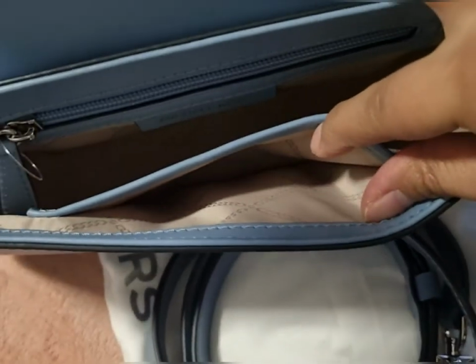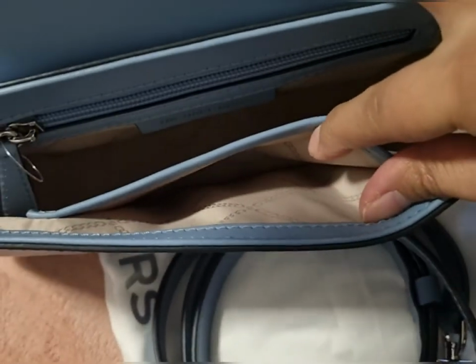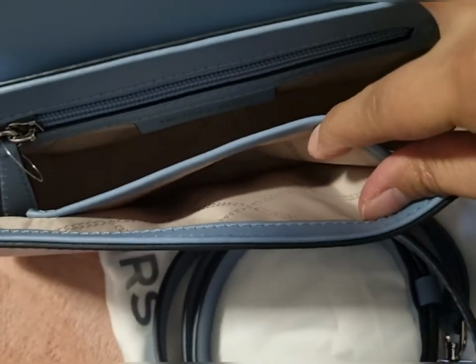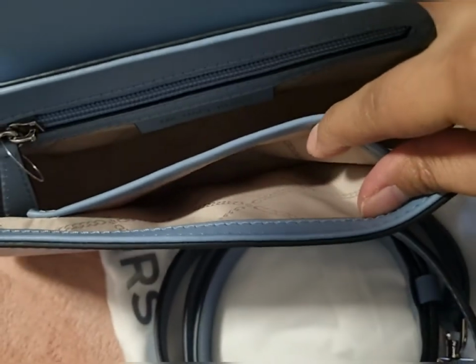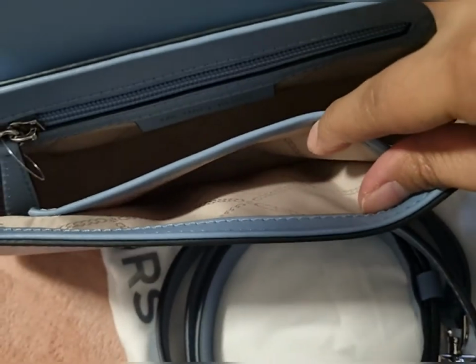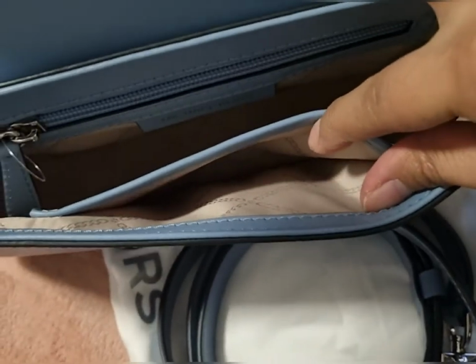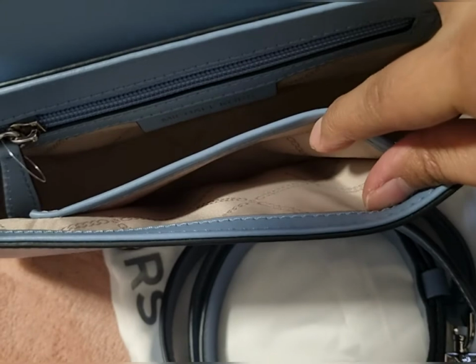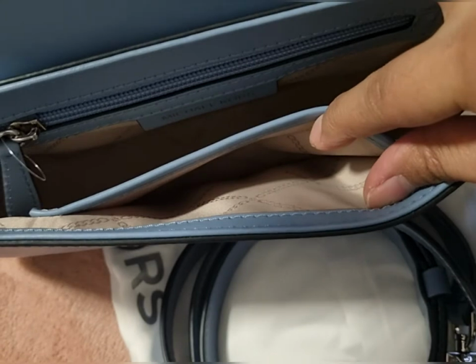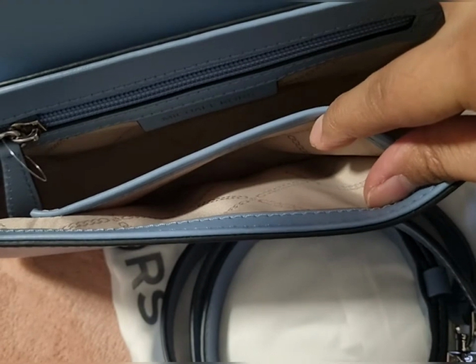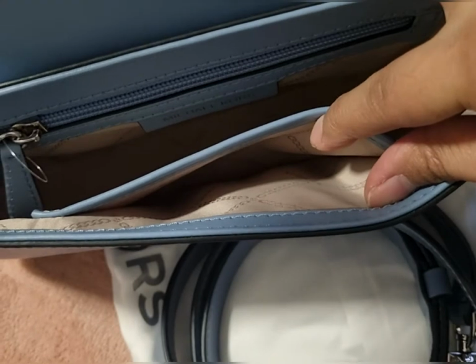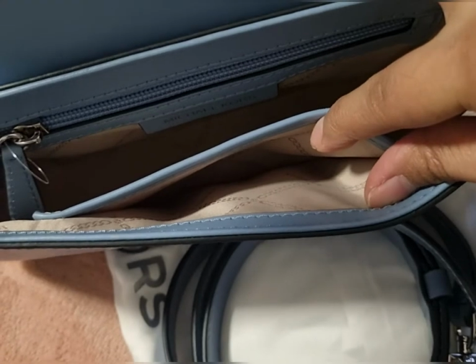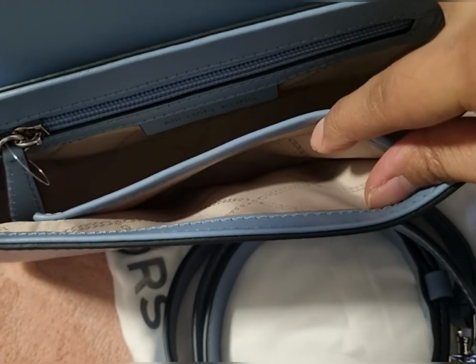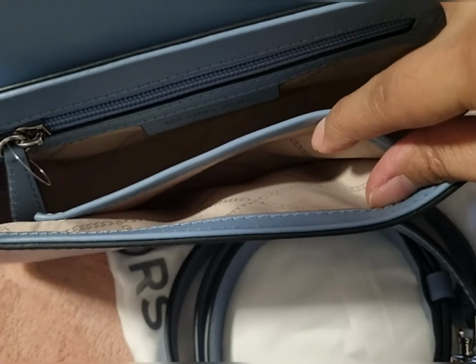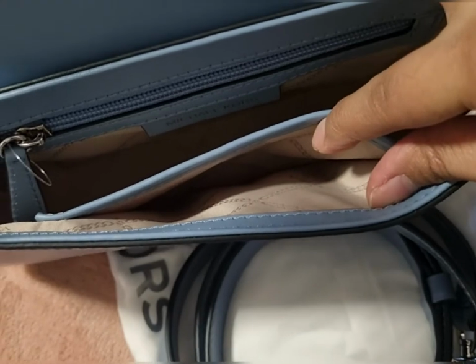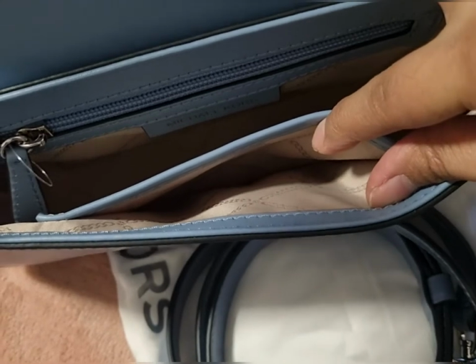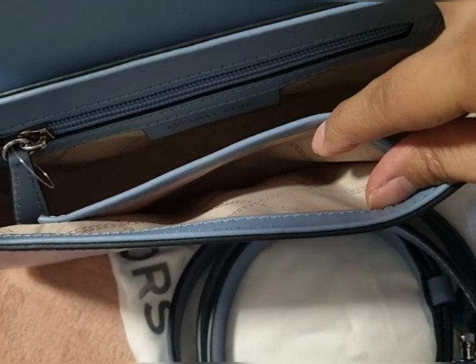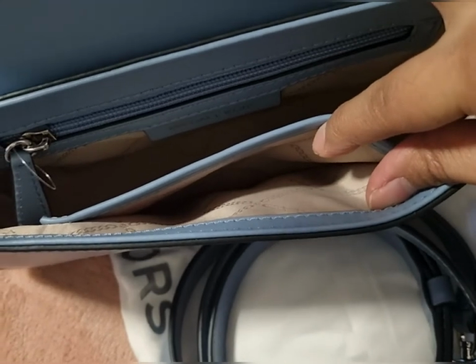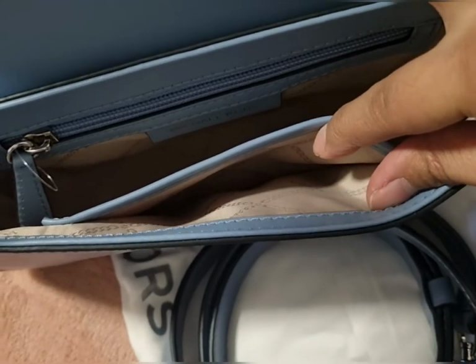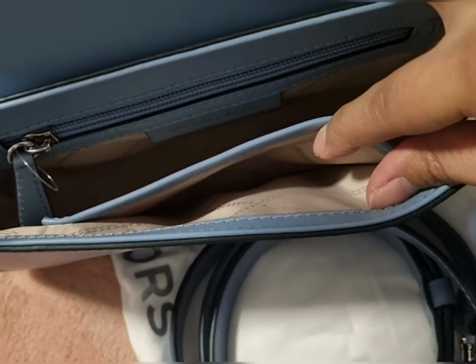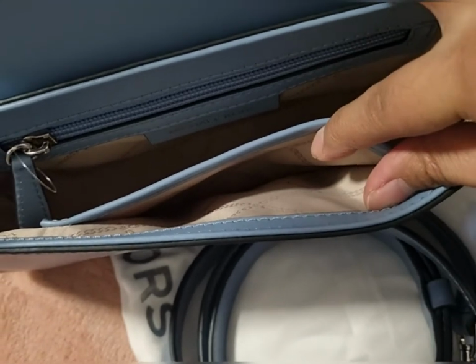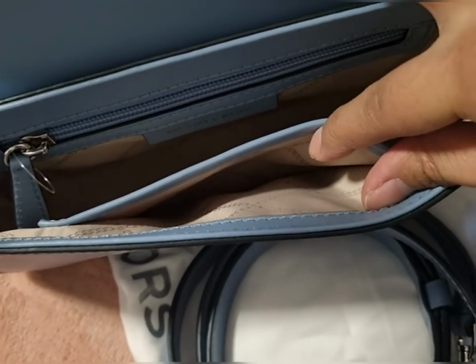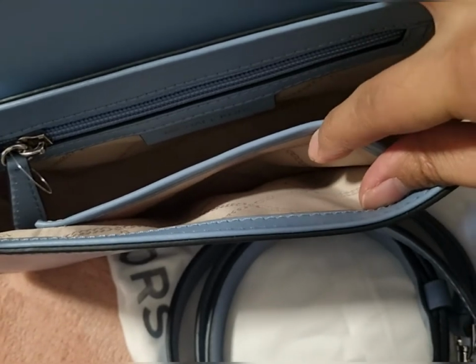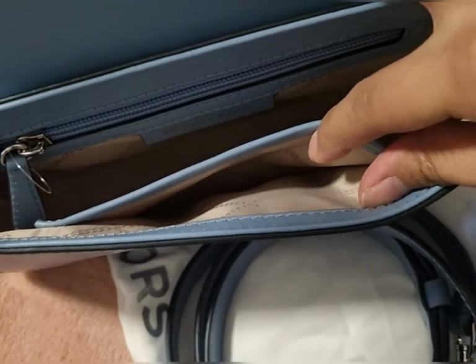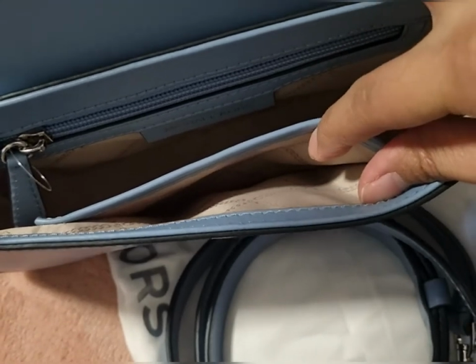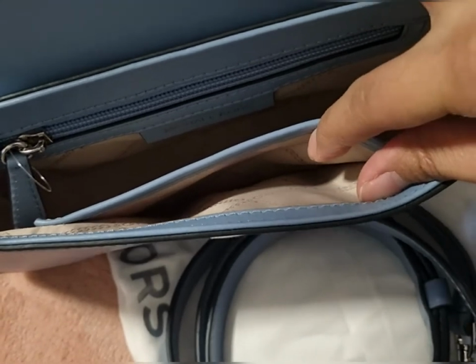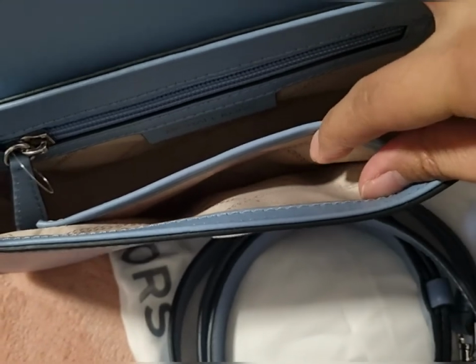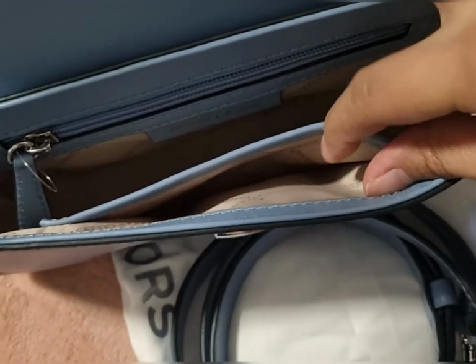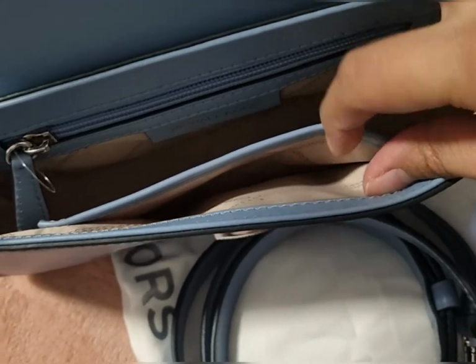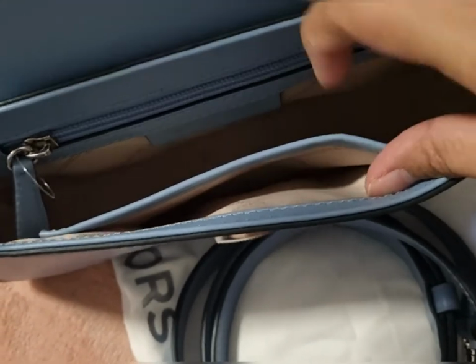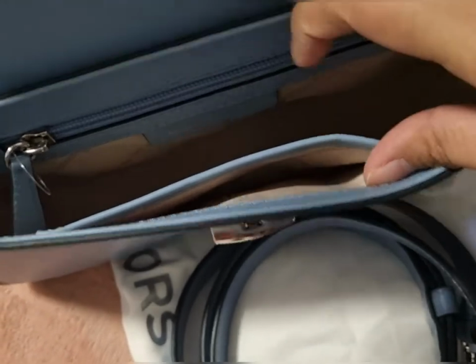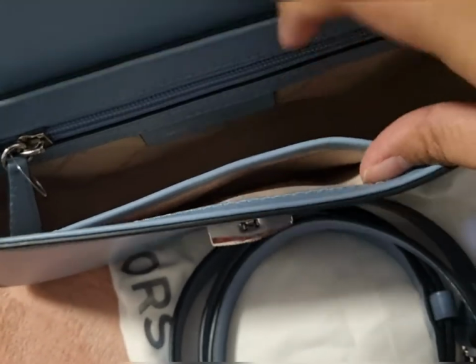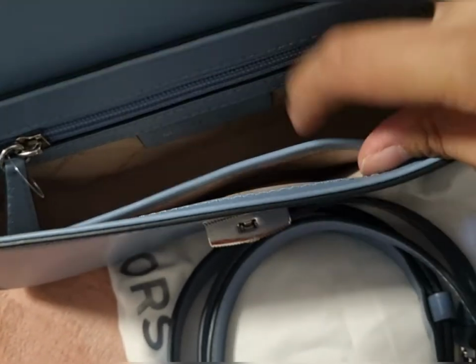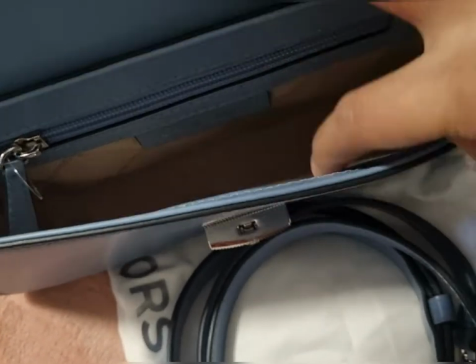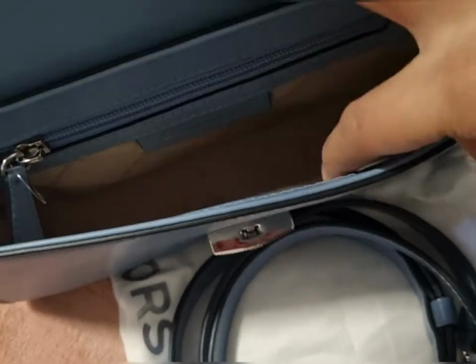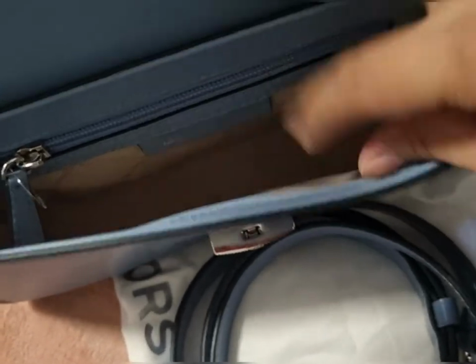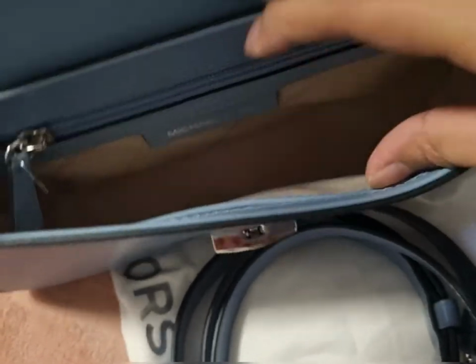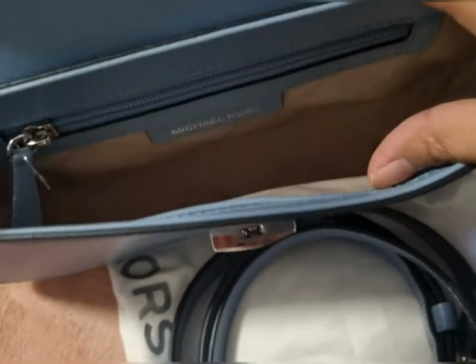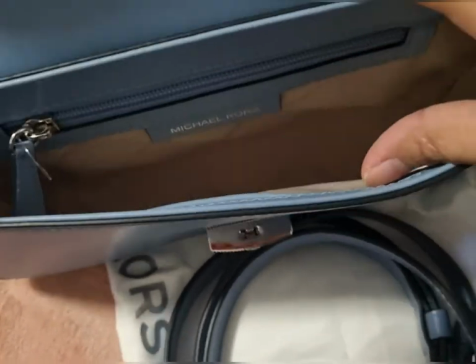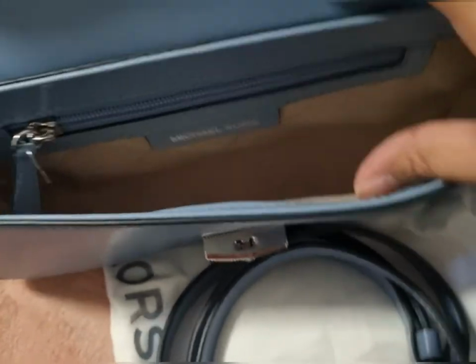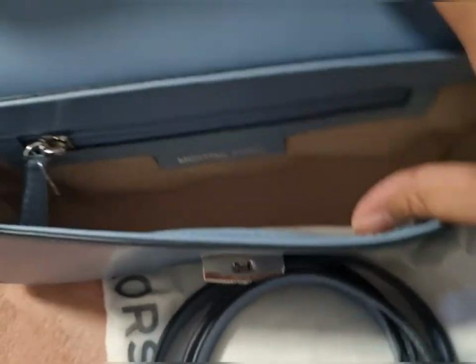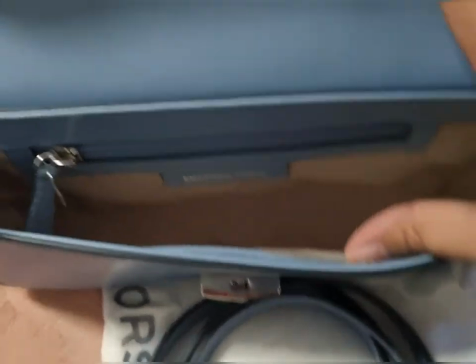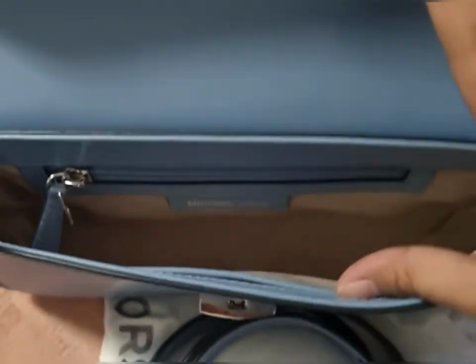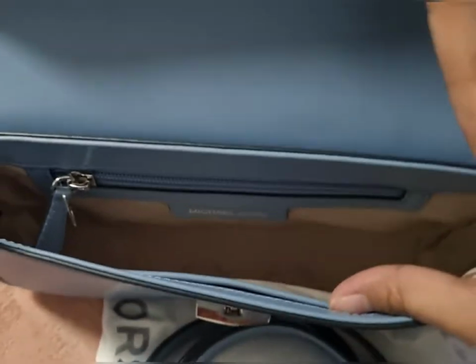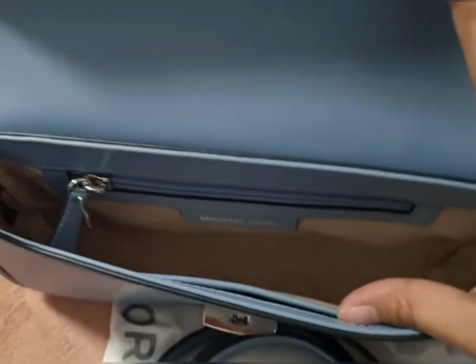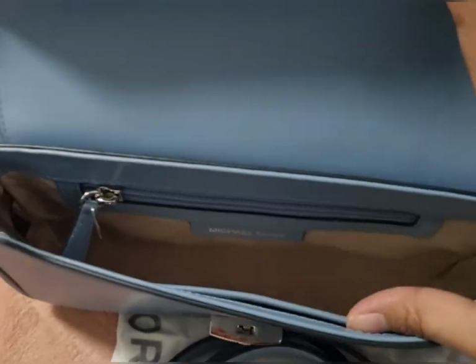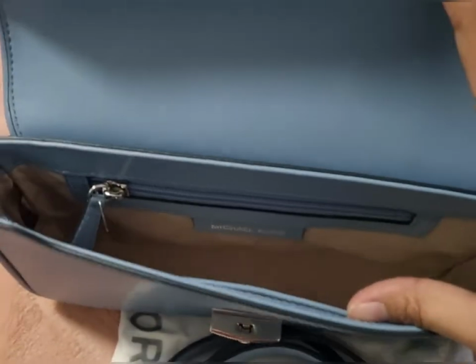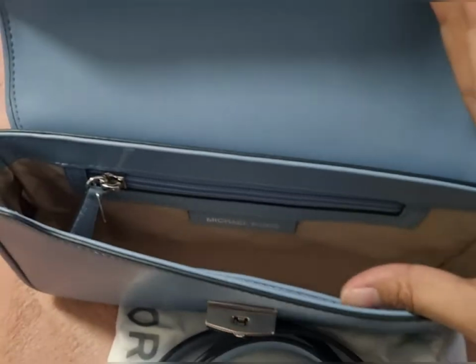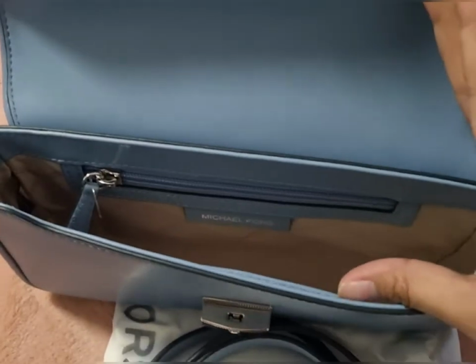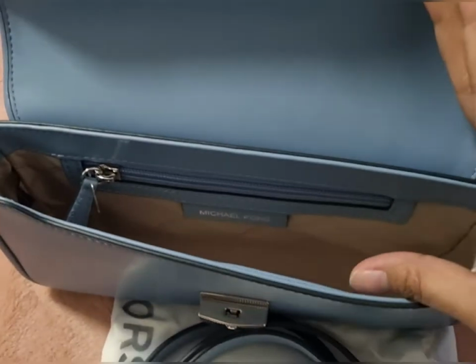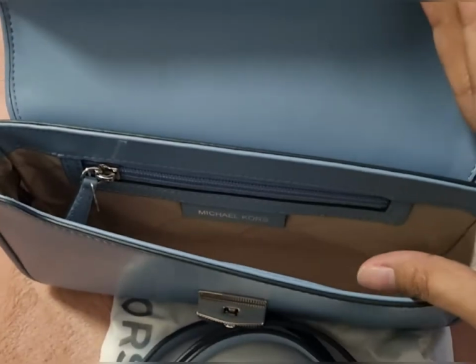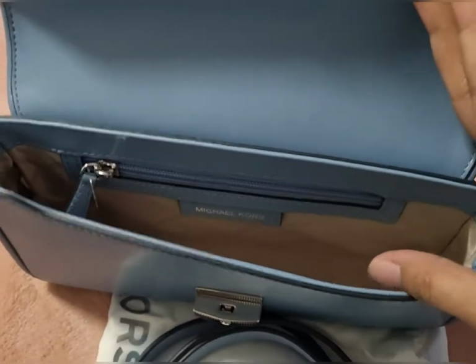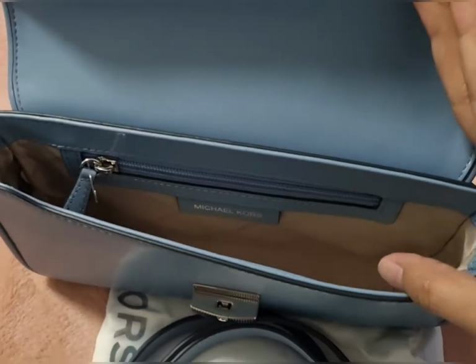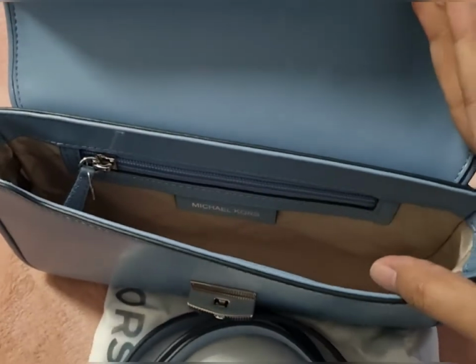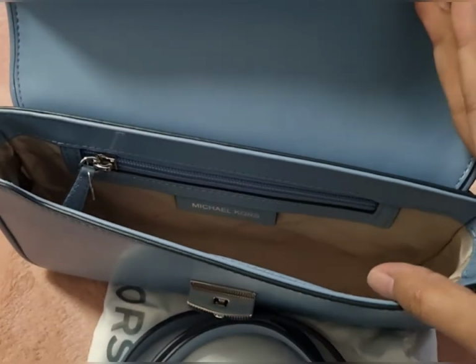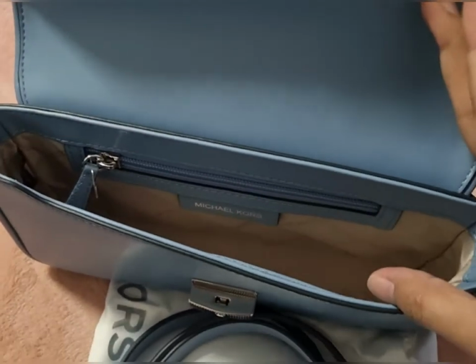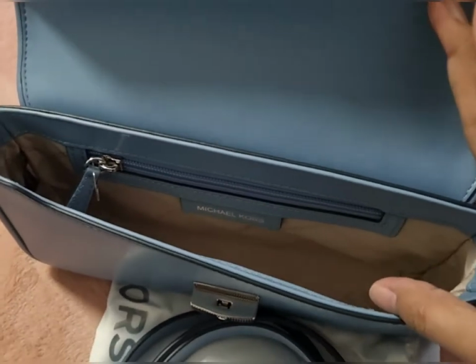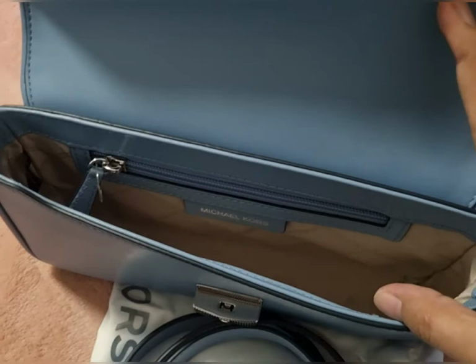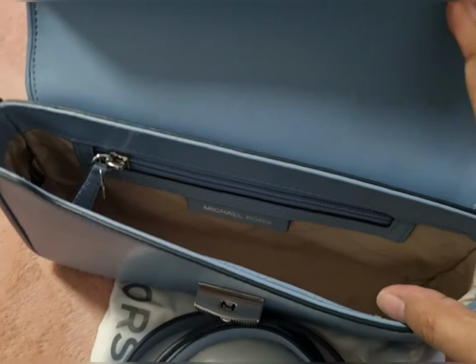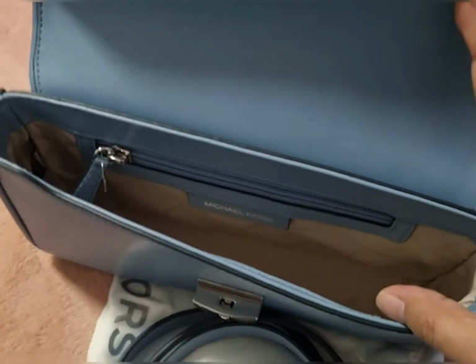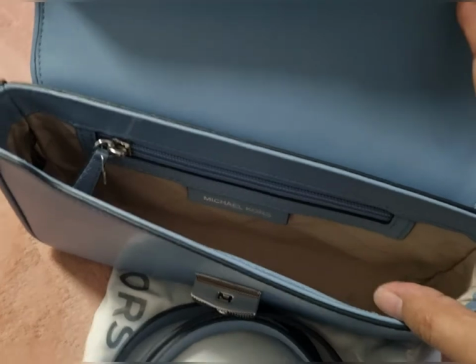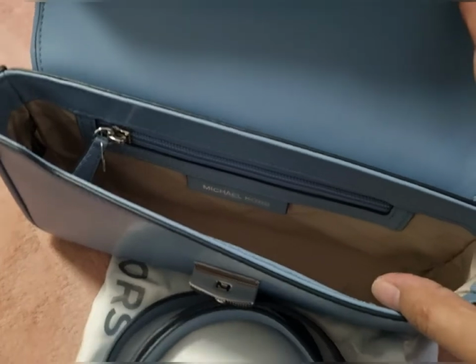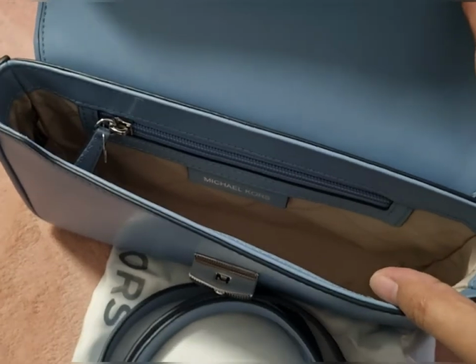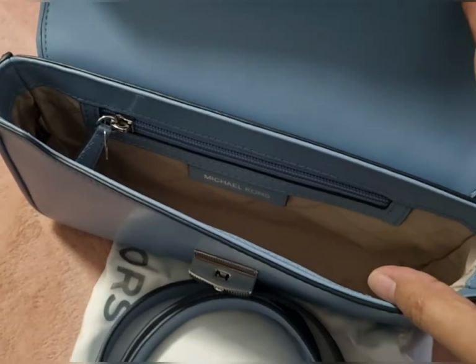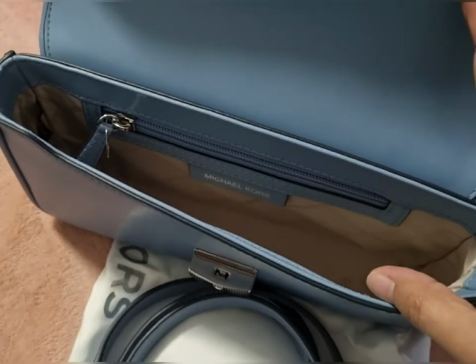On the other side it has this one slip pocket, like for your keys — you can put them there. So this bag is a slim type.